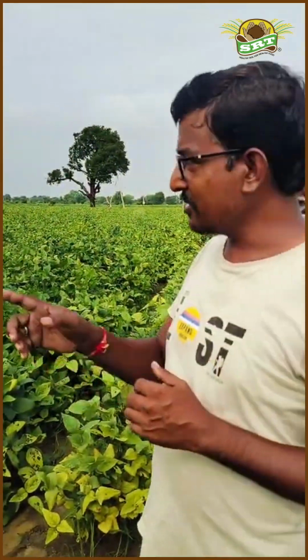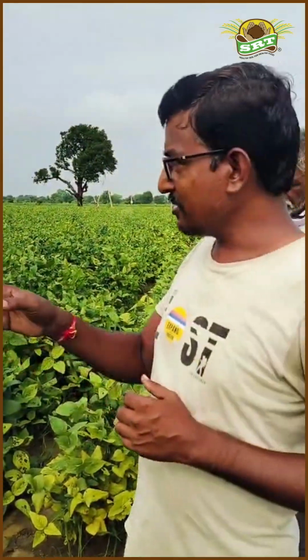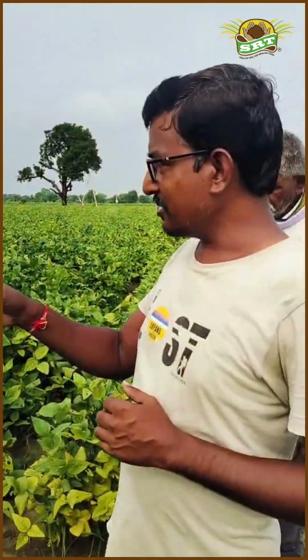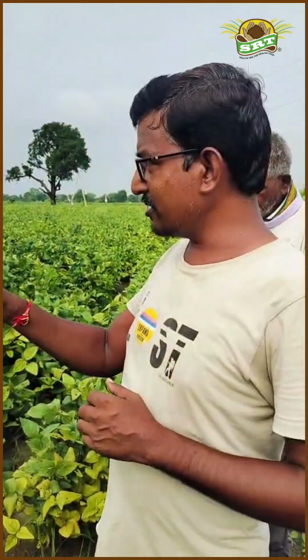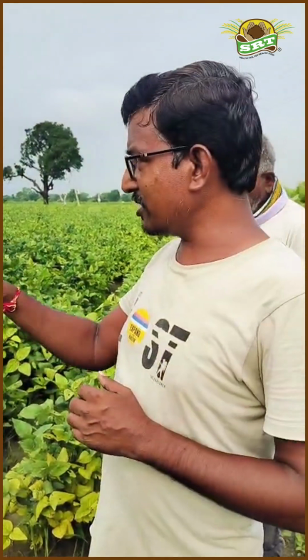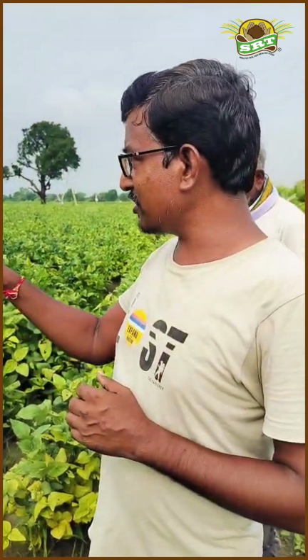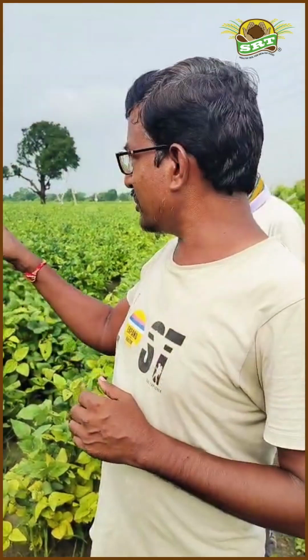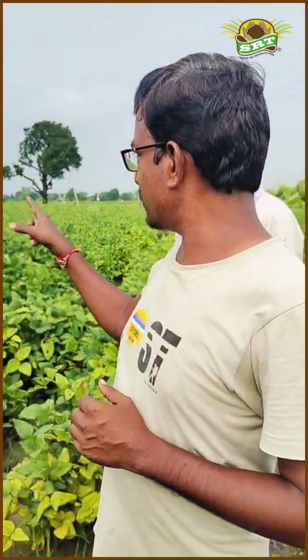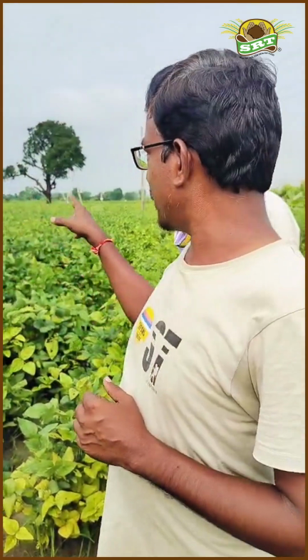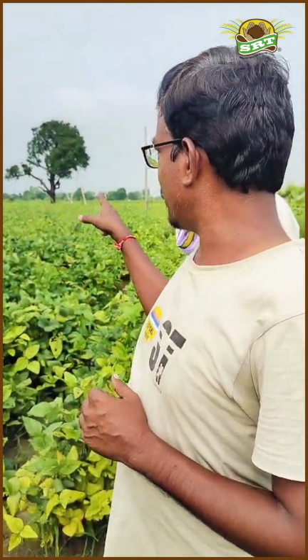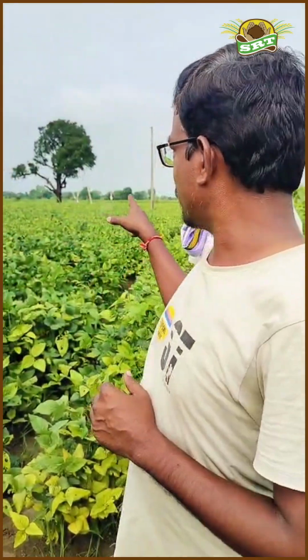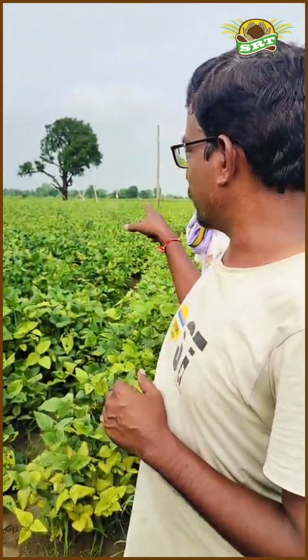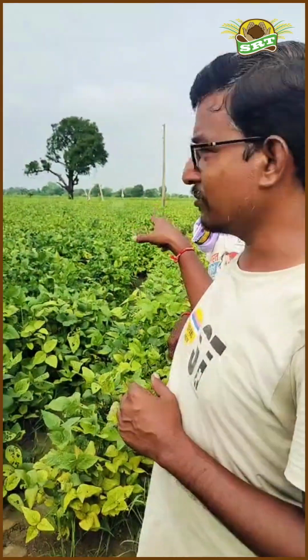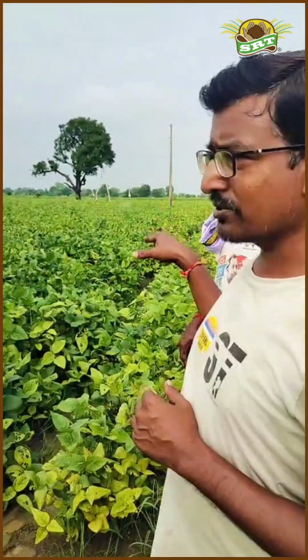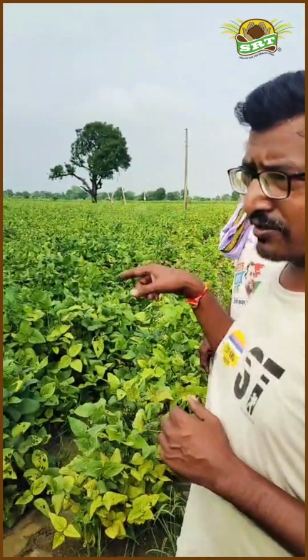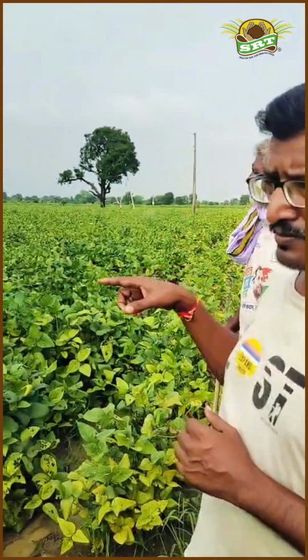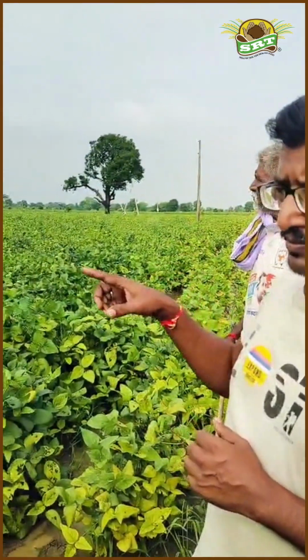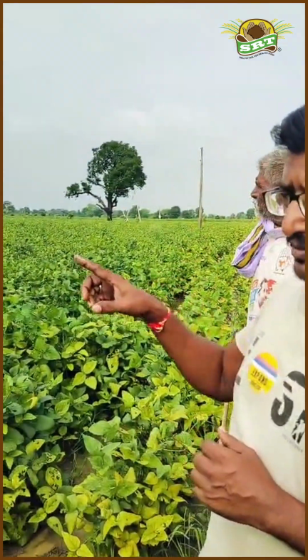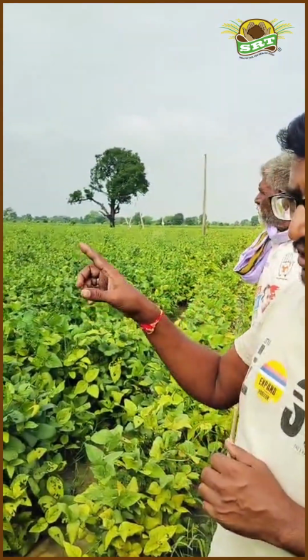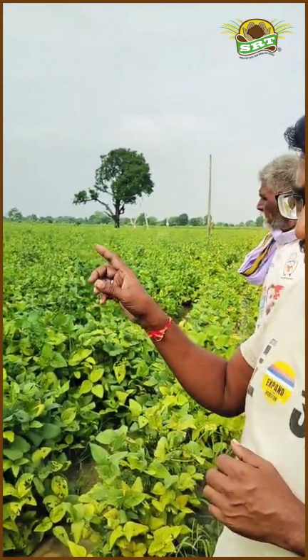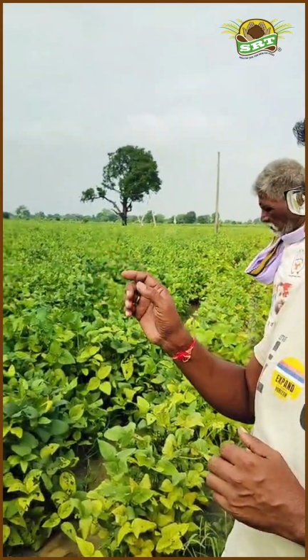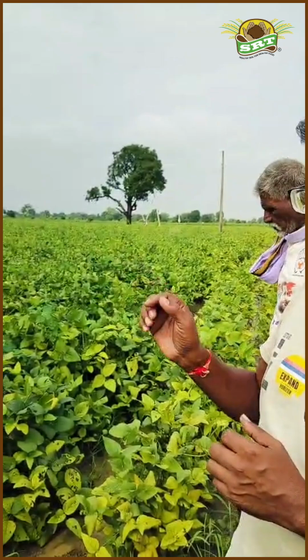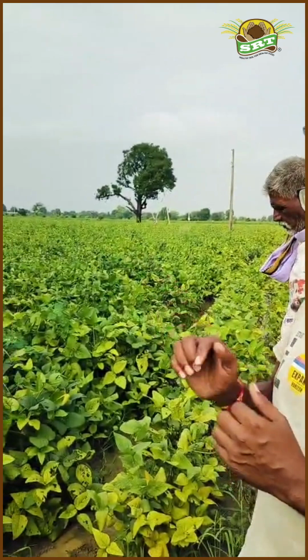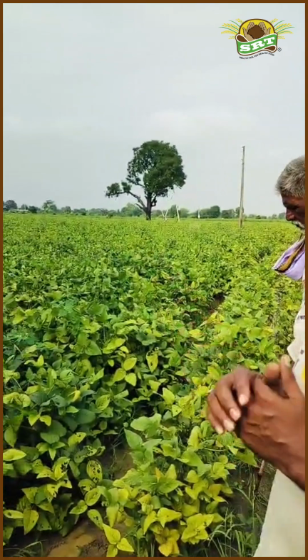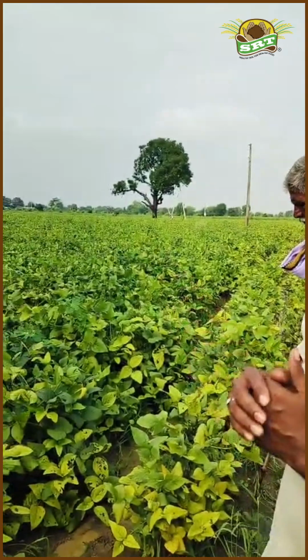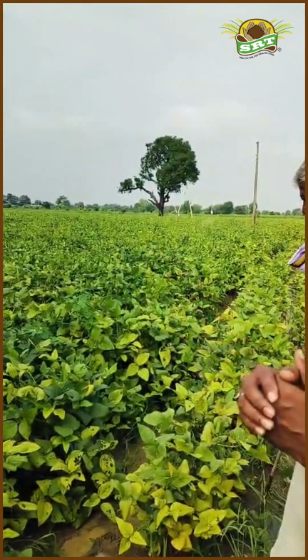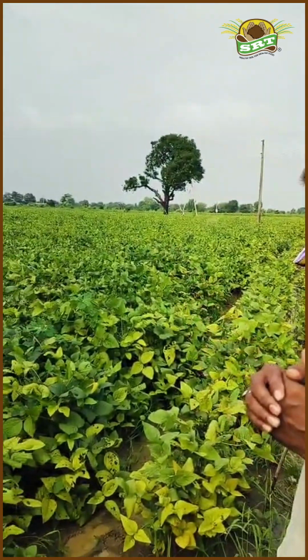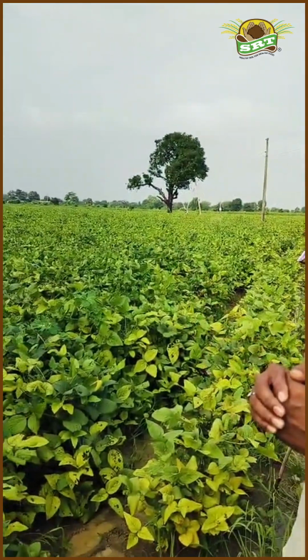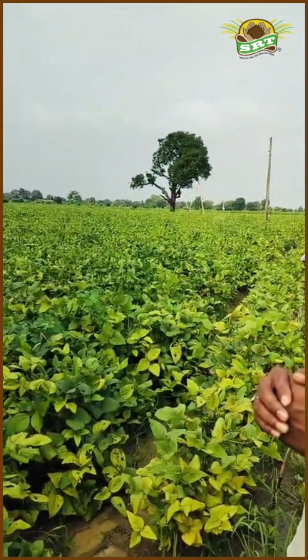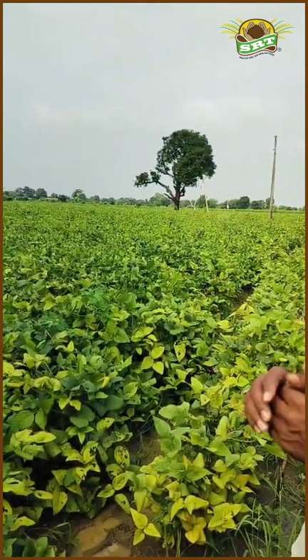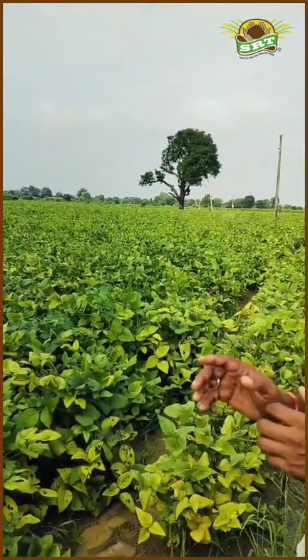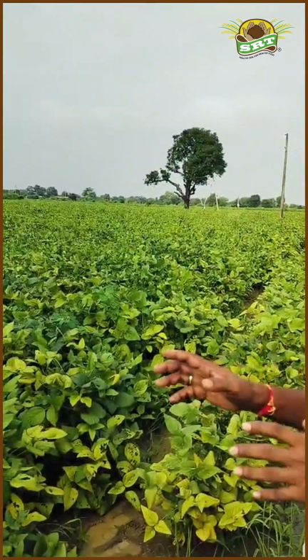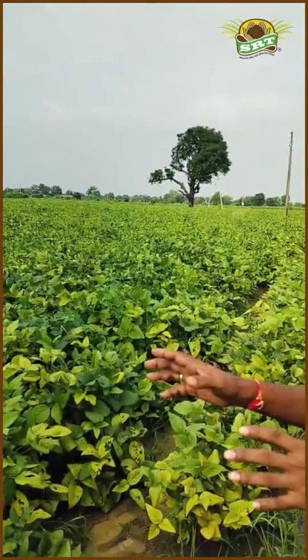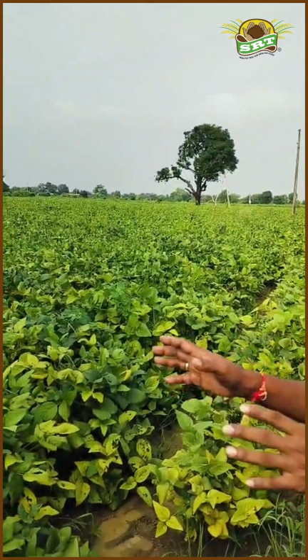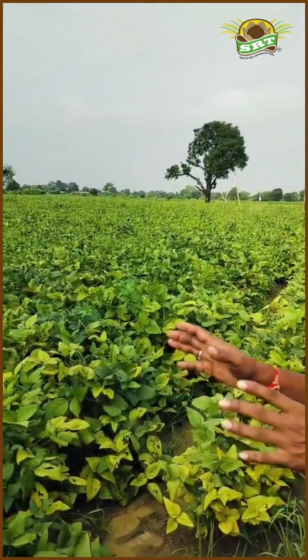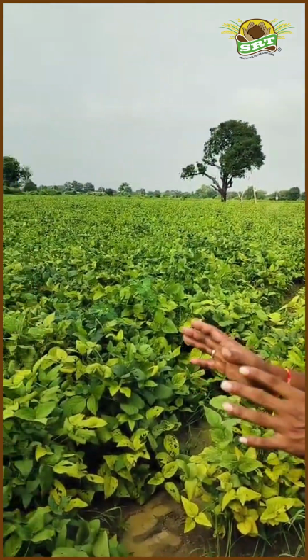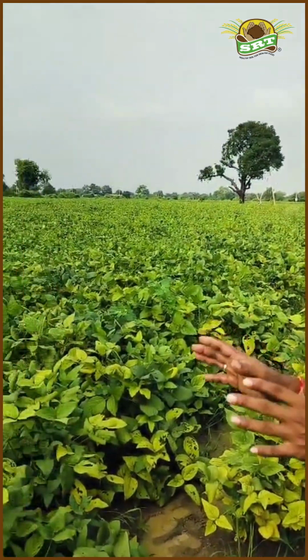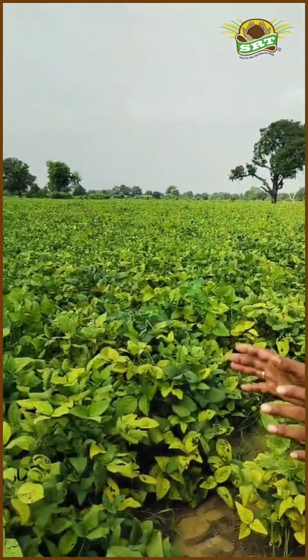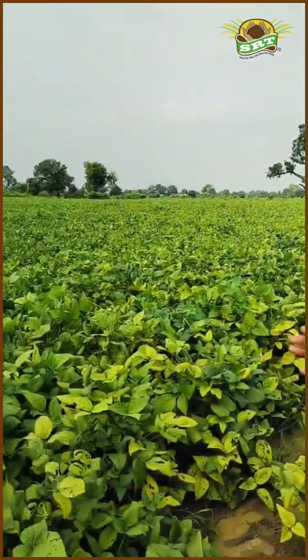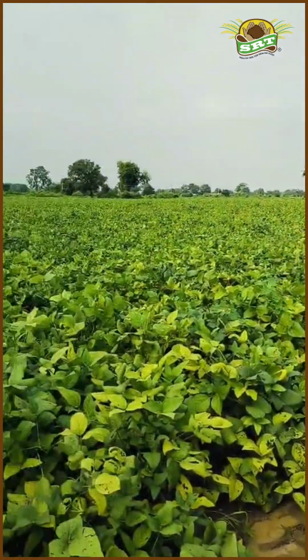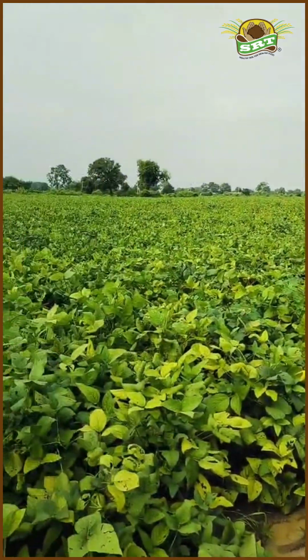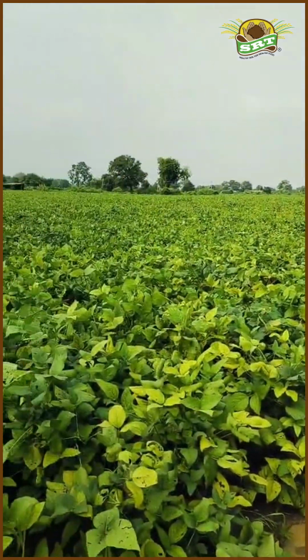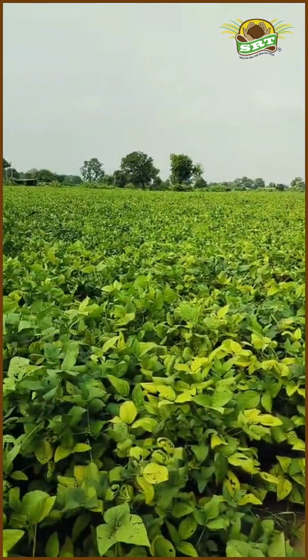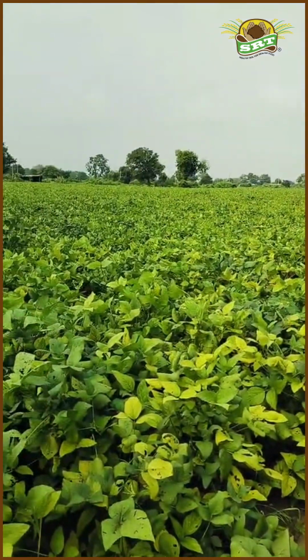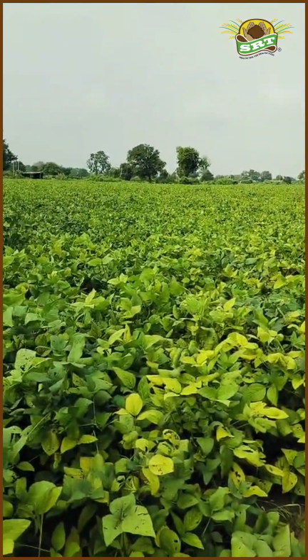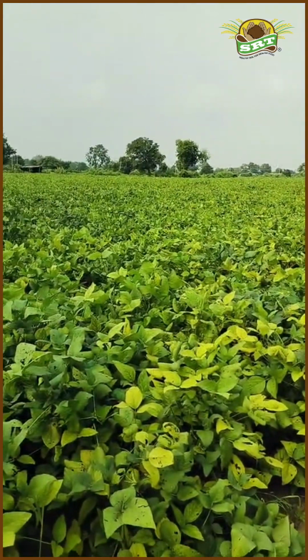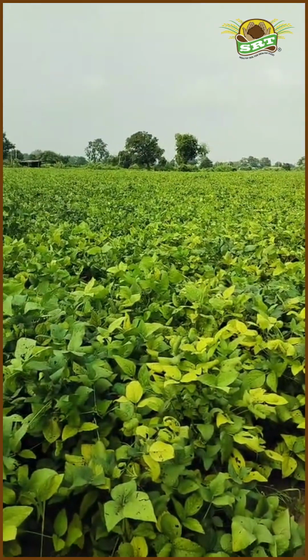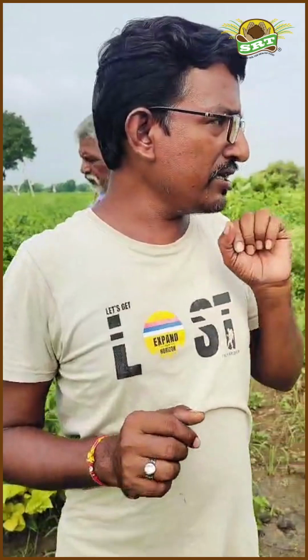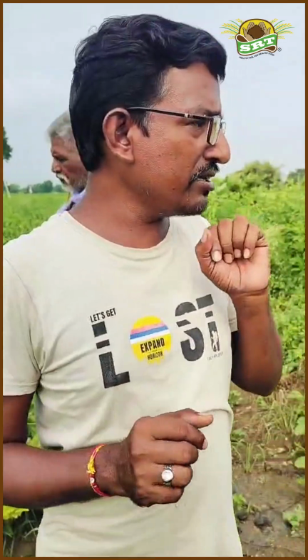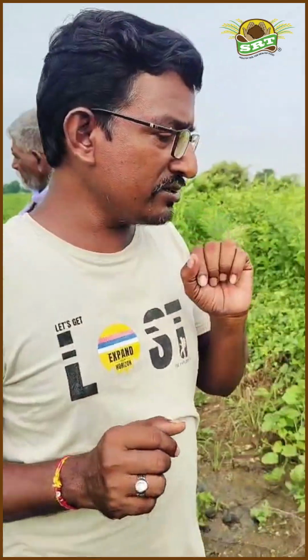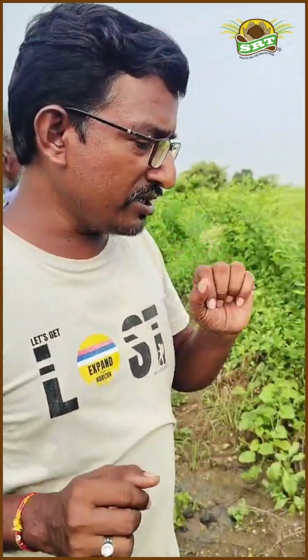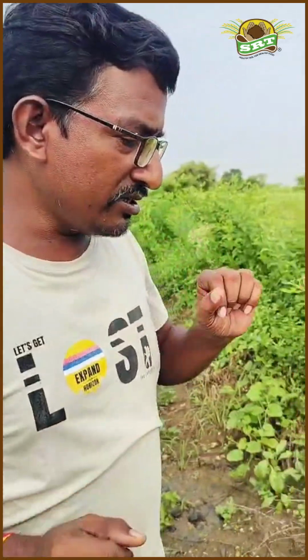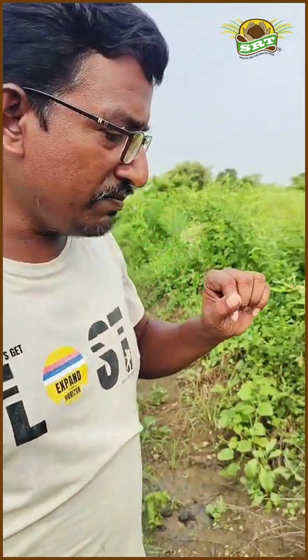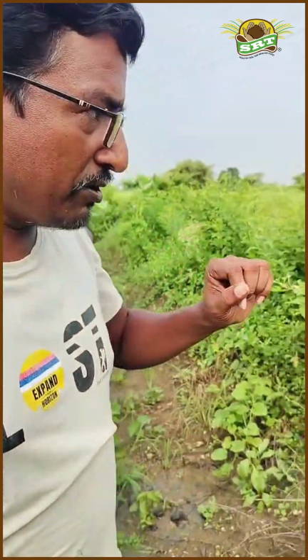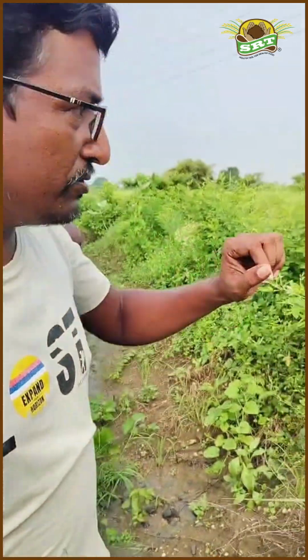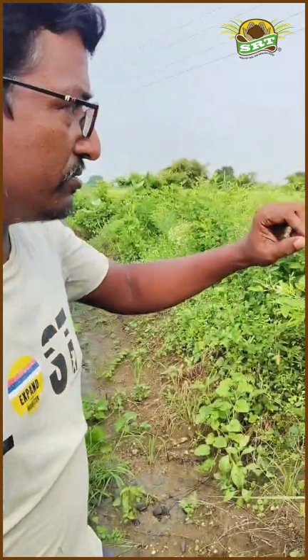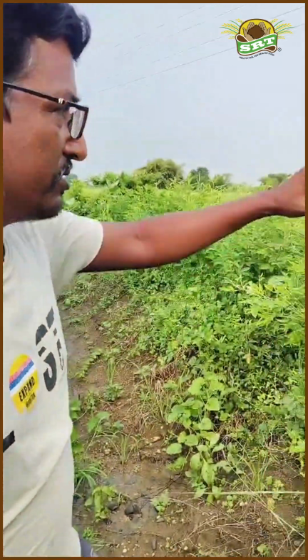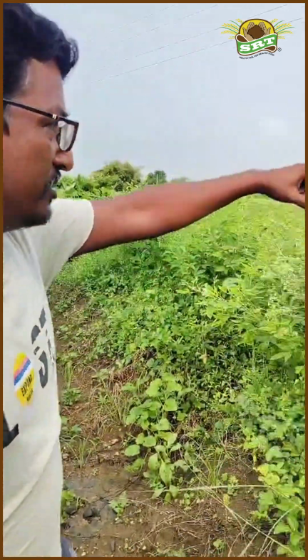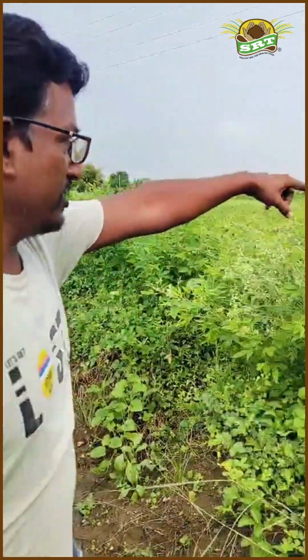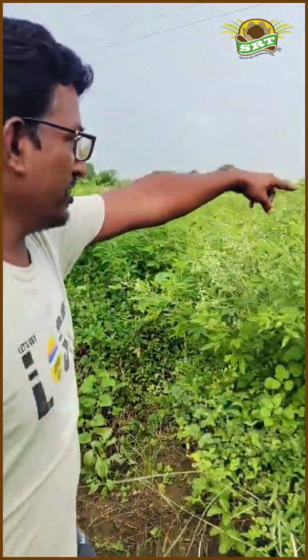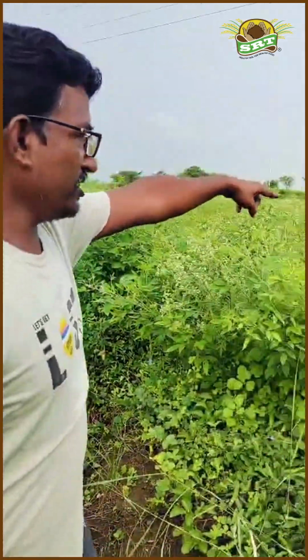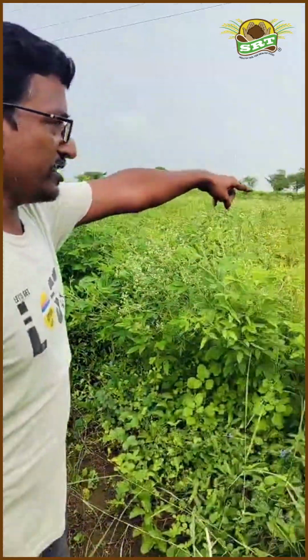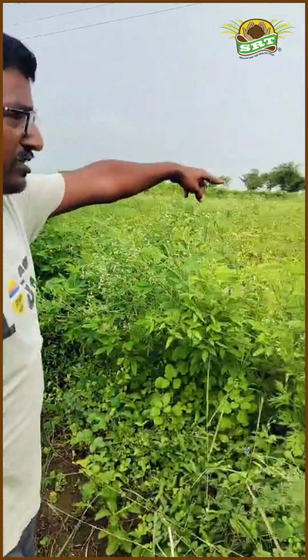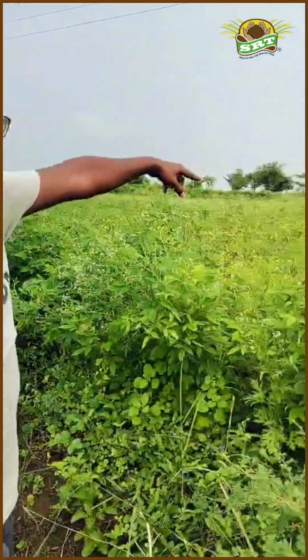This 4-acre field is a joint venture between me and my friend Nilesh. We planted soybean crop on raised beds and as you can see, the crop looks great today.